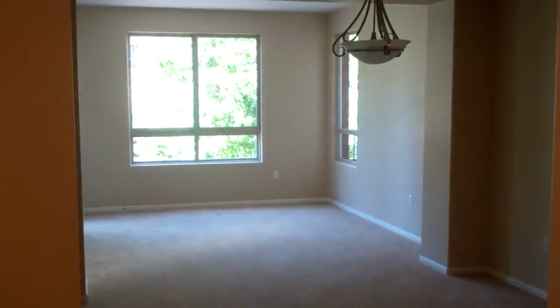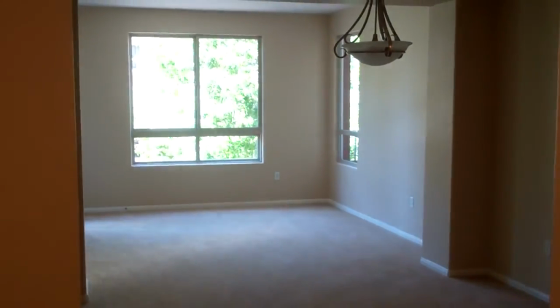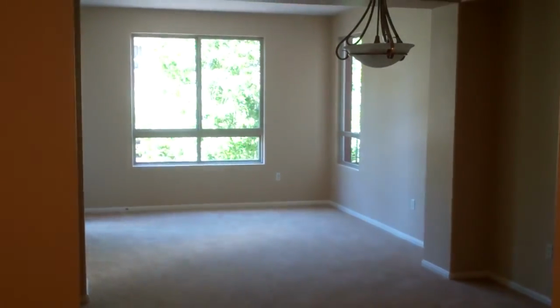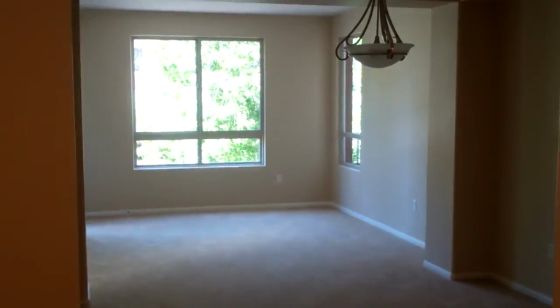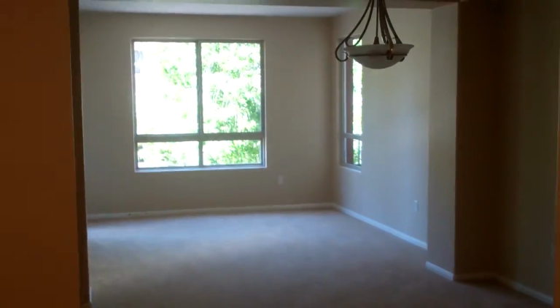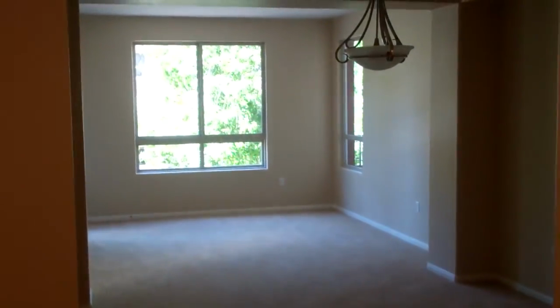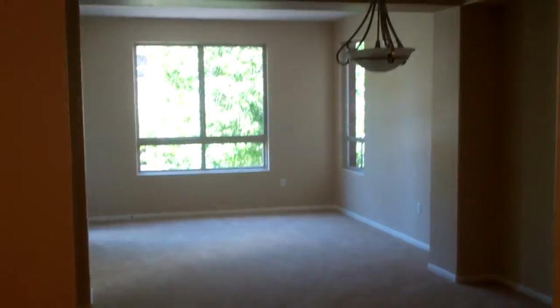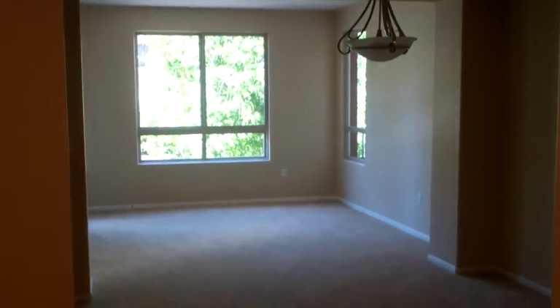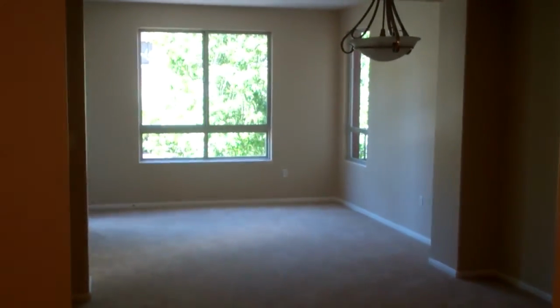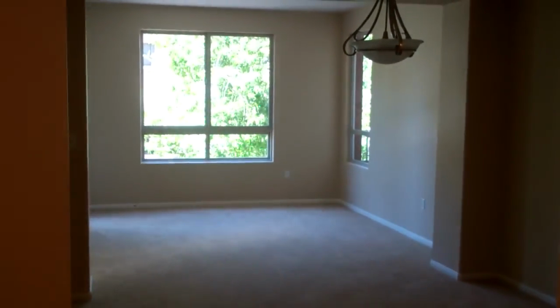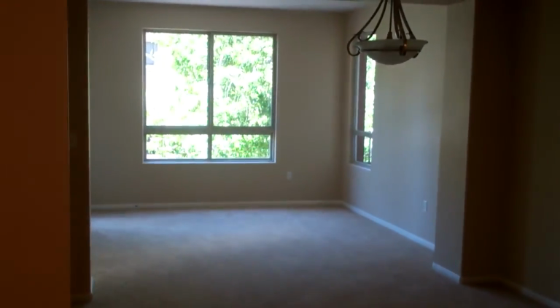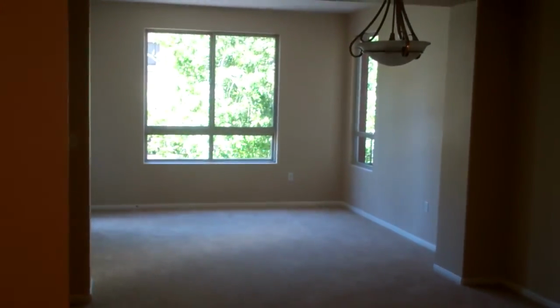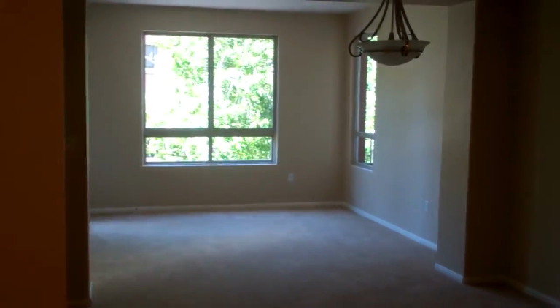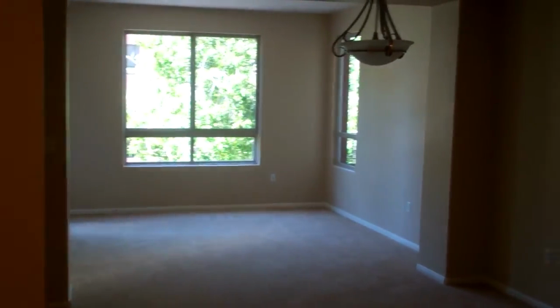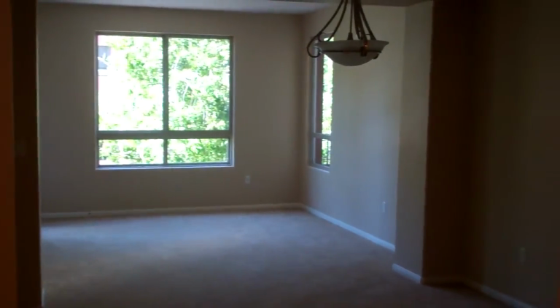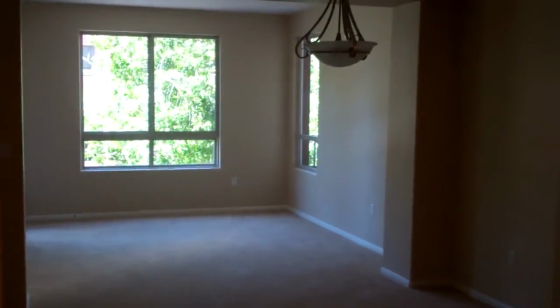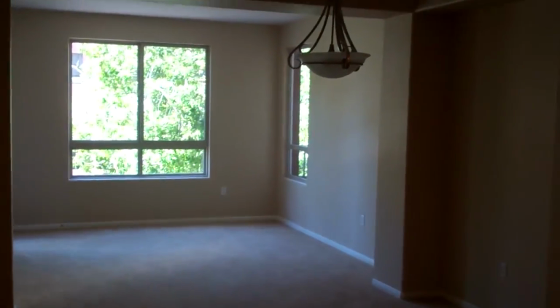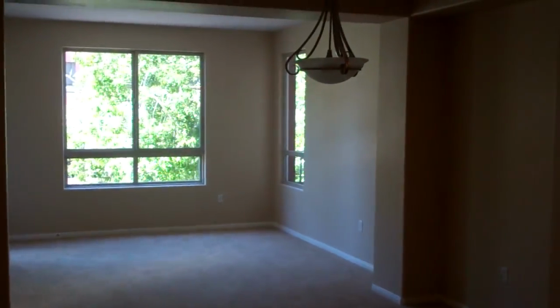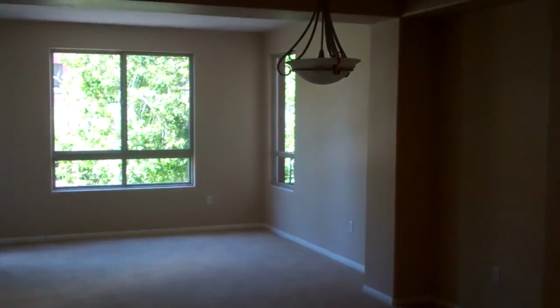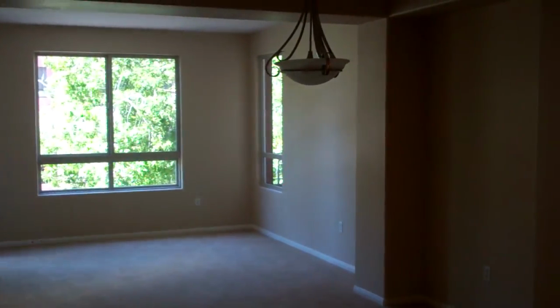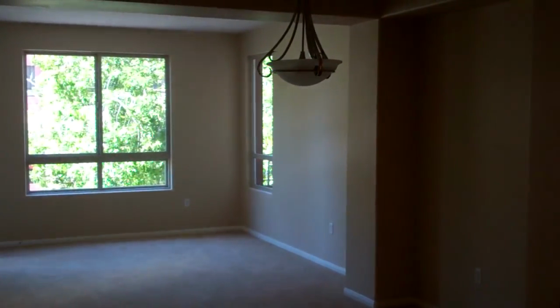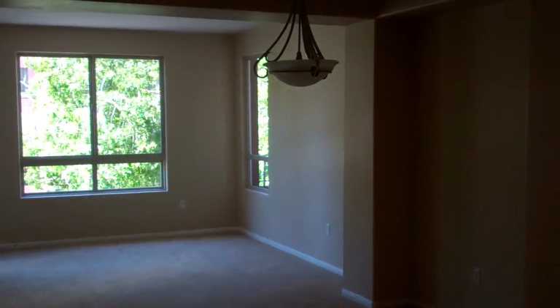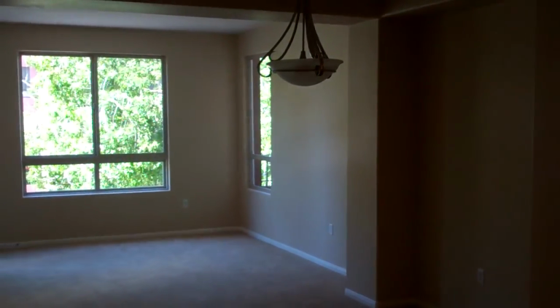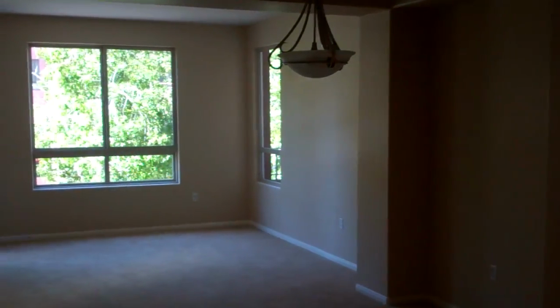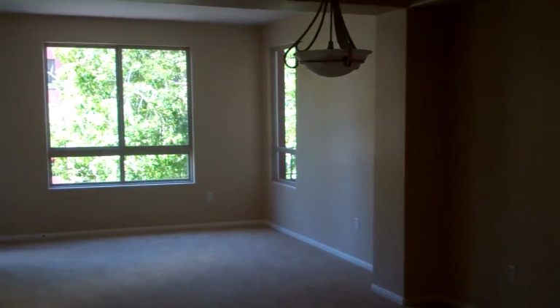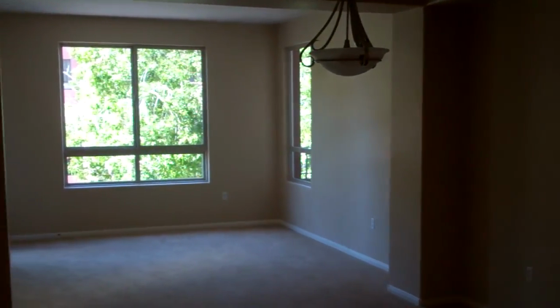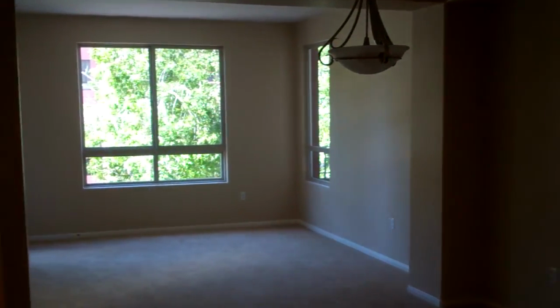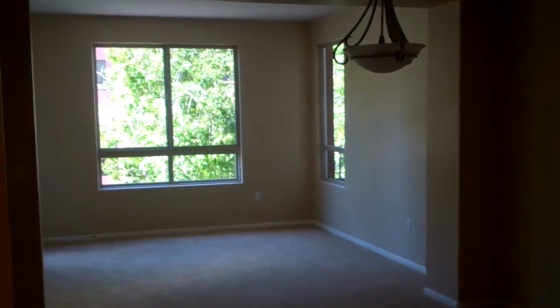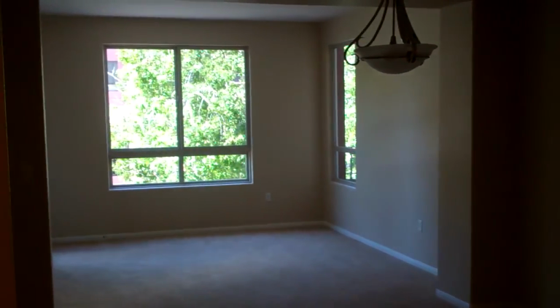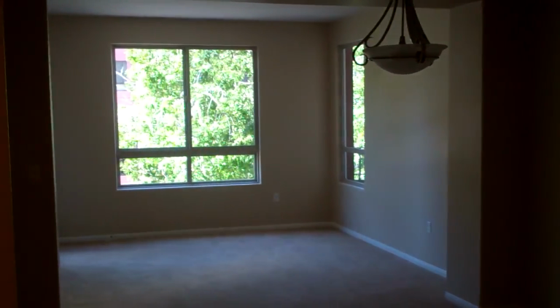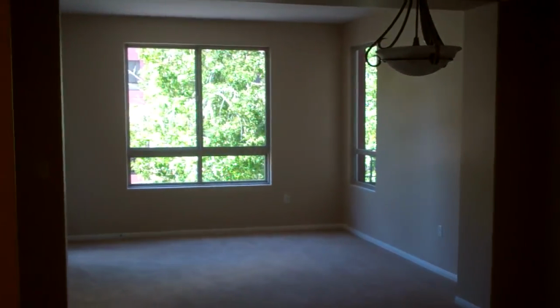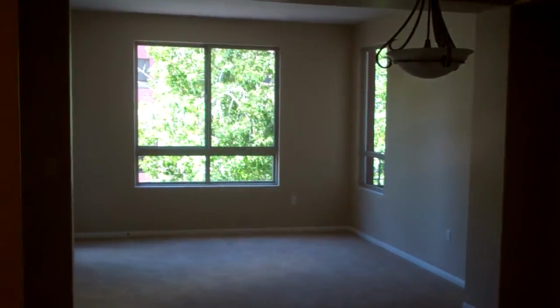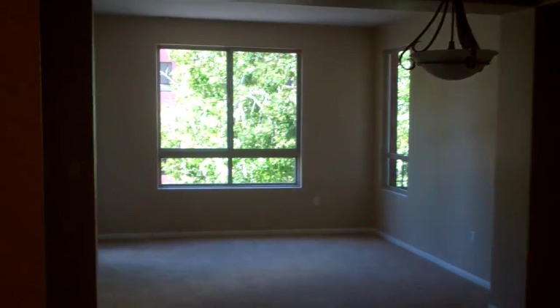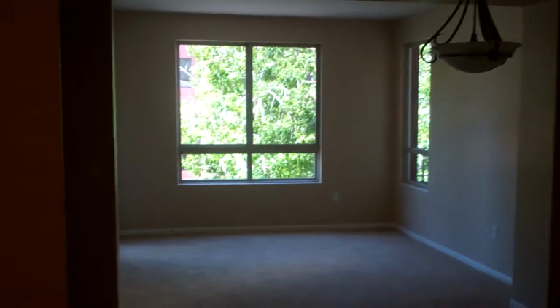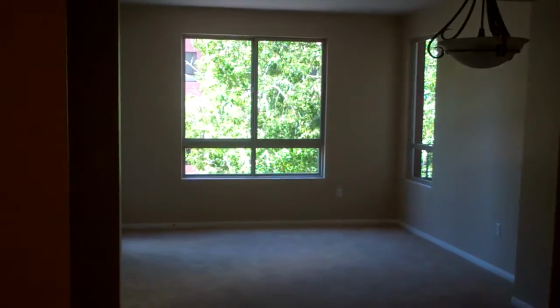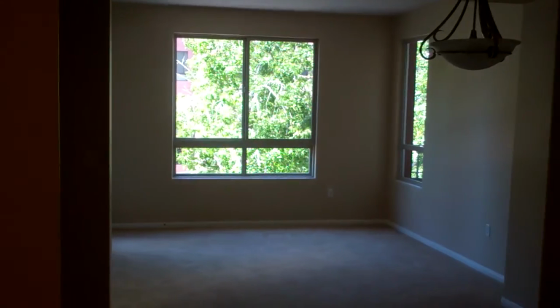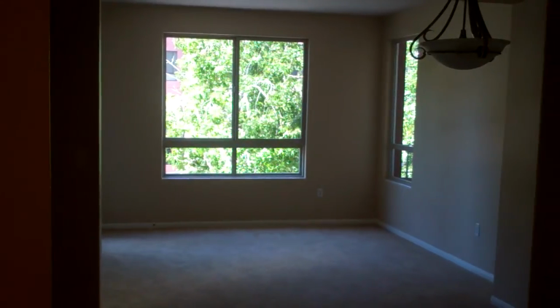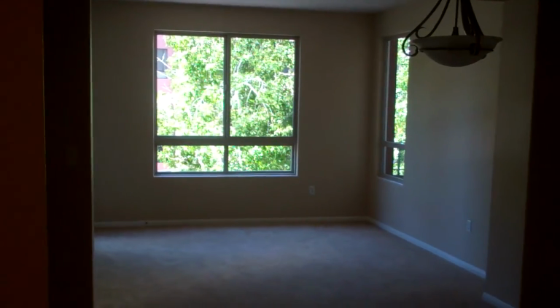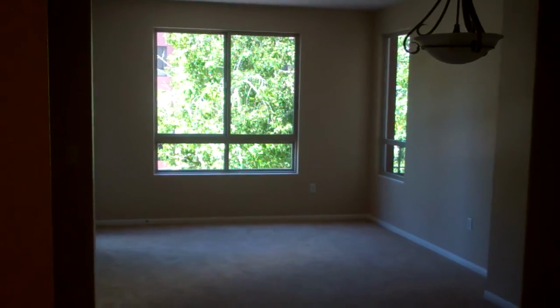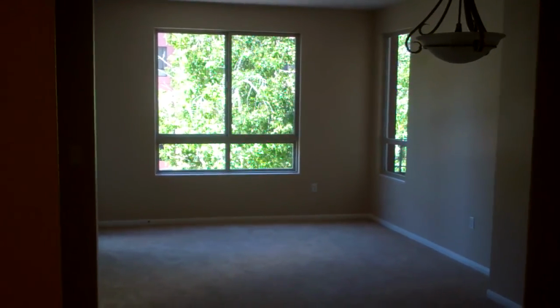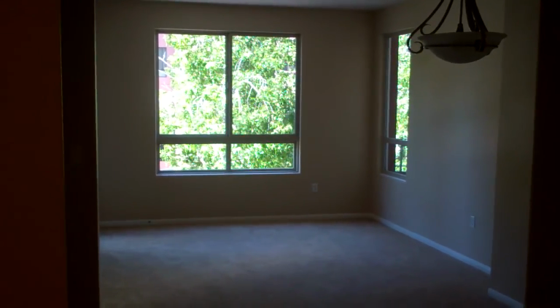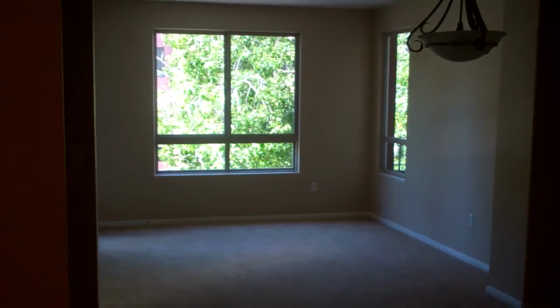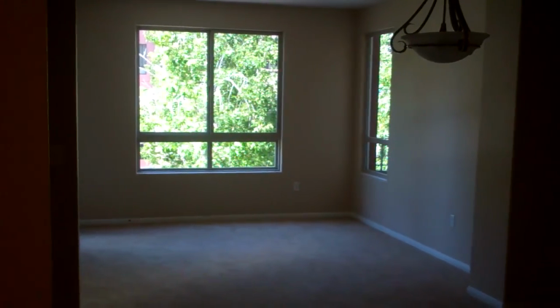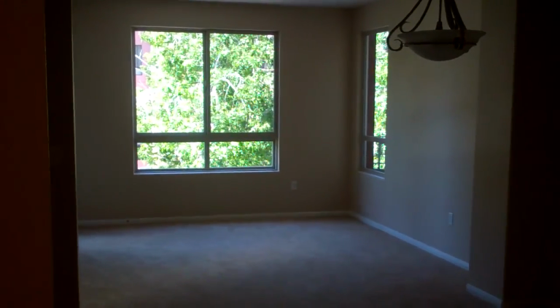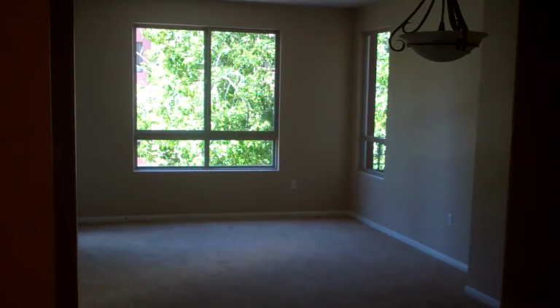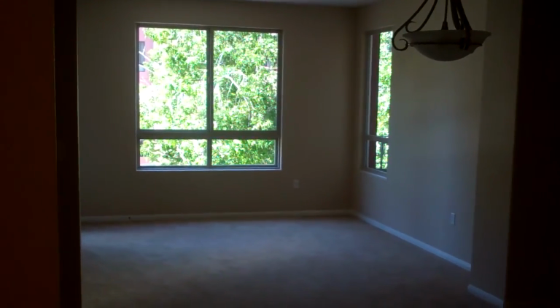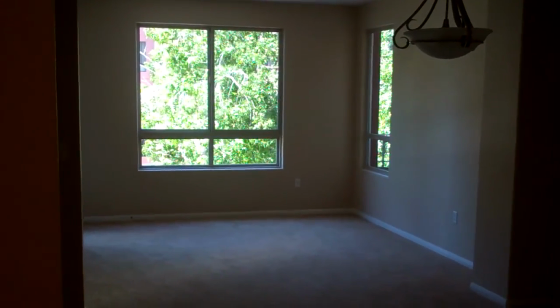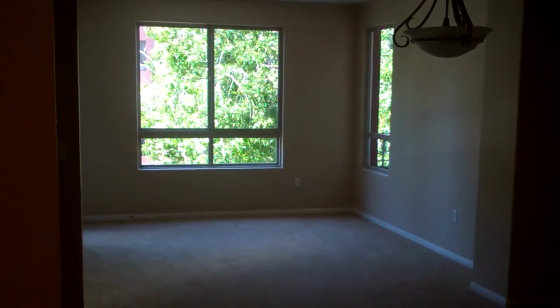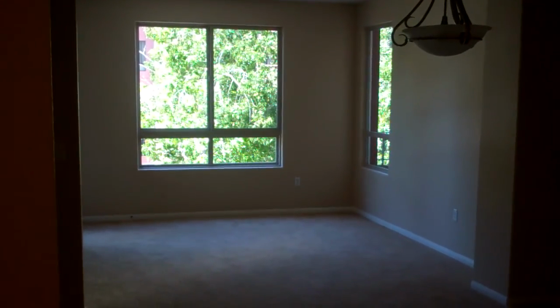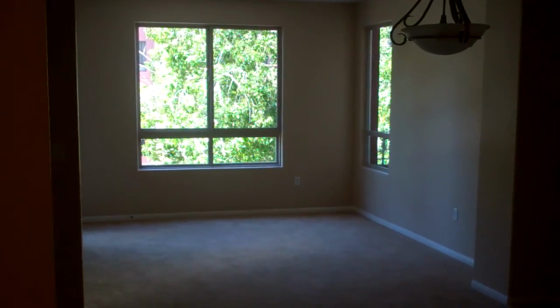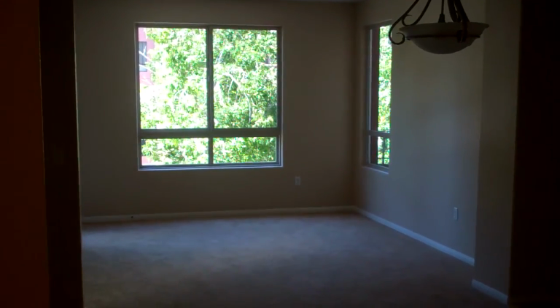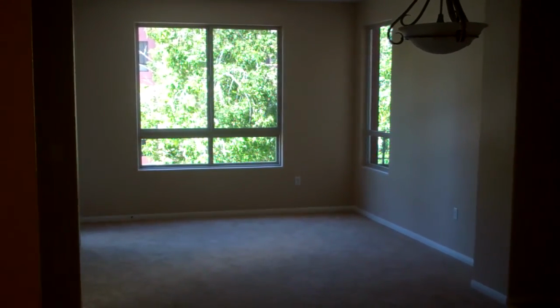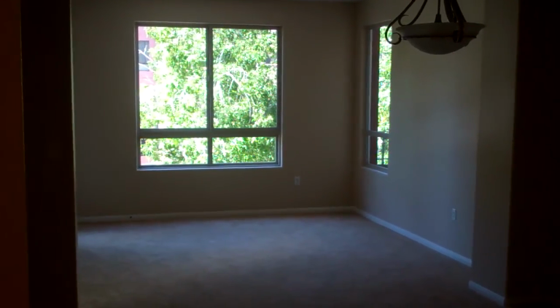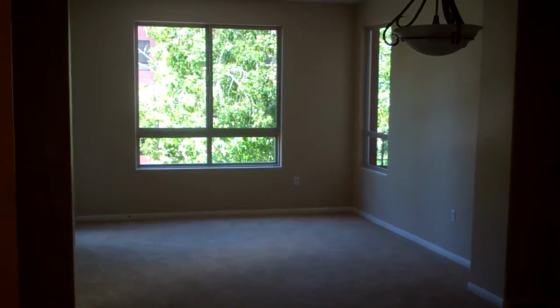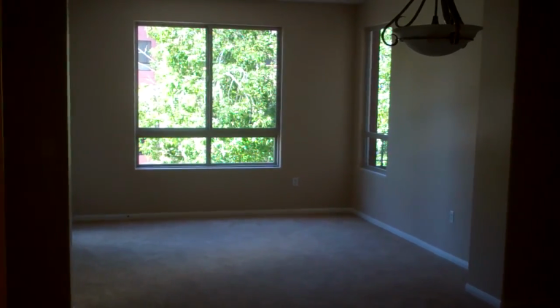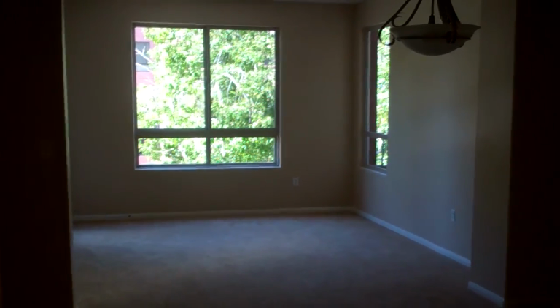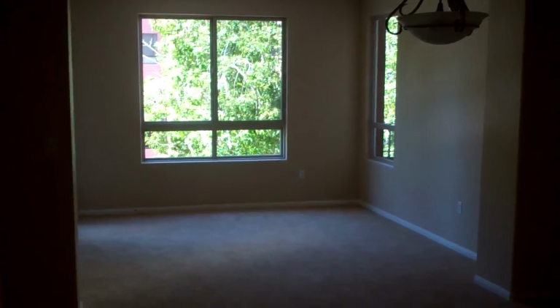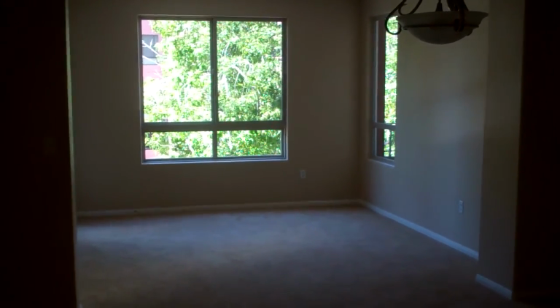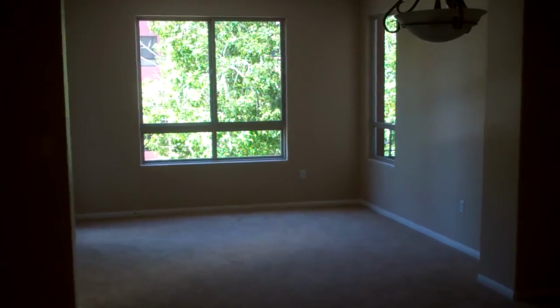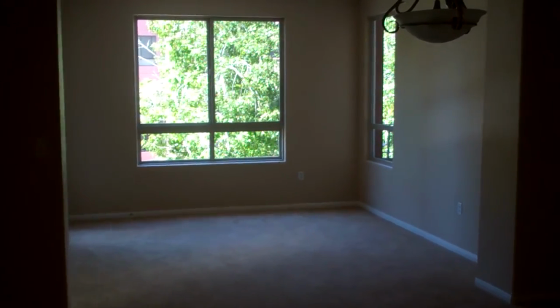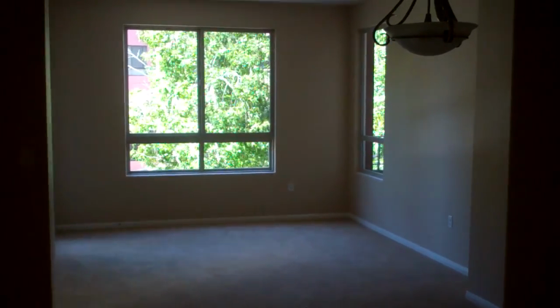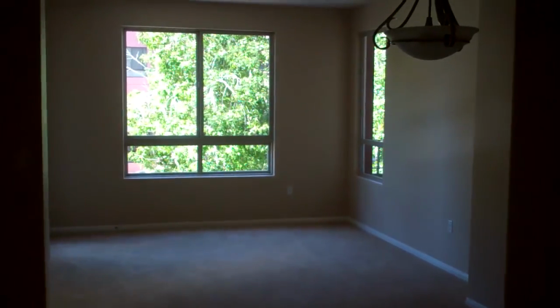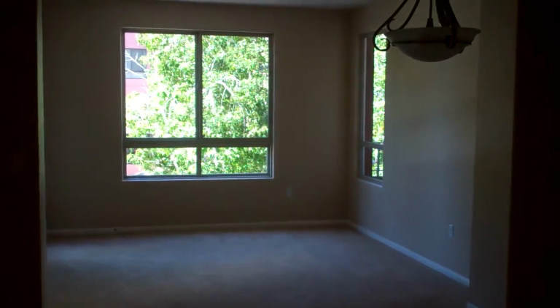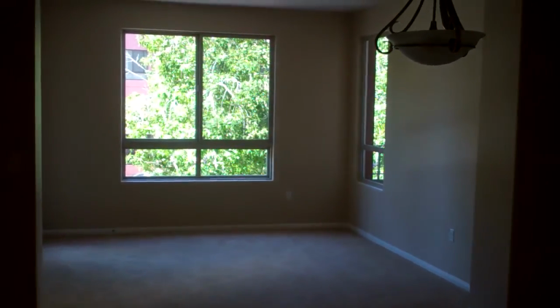Hello everyone, this is Amanda Shelley with City Consulting Group bringing to you our newest listing at 235 Market Street.